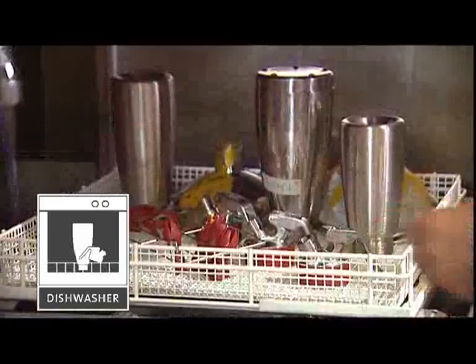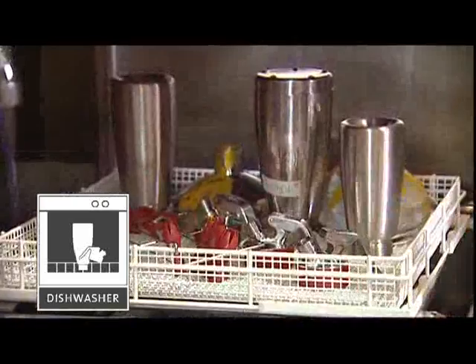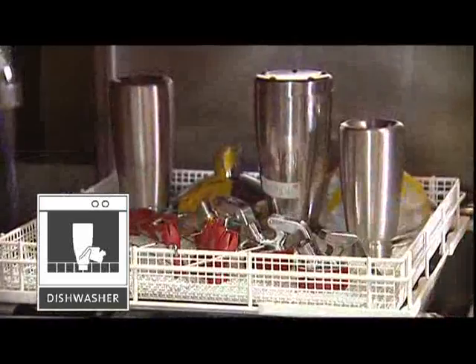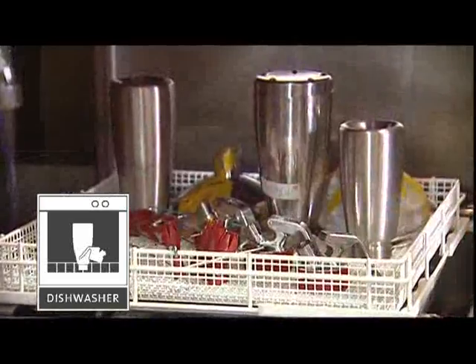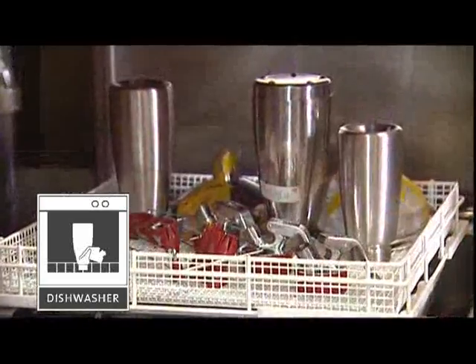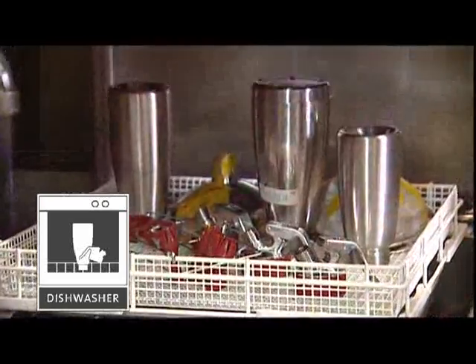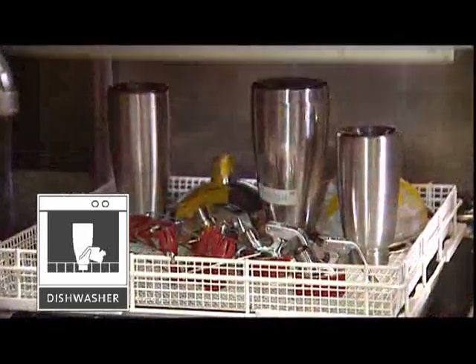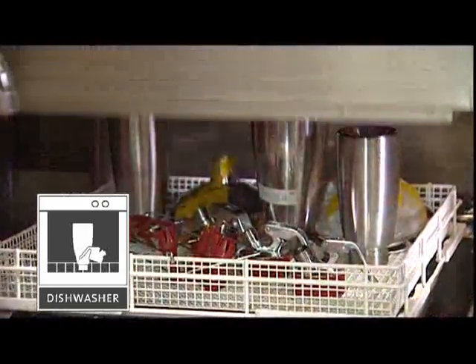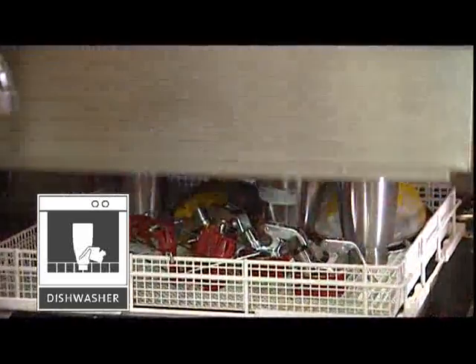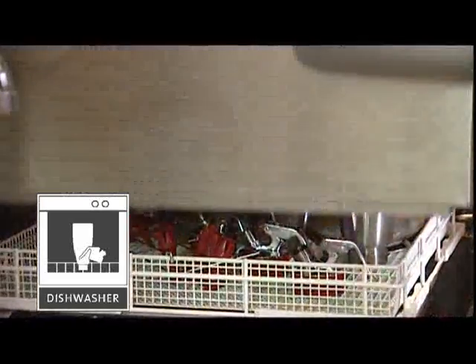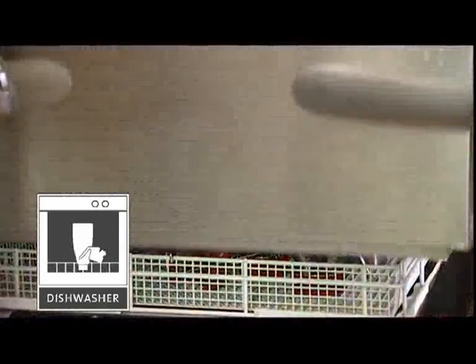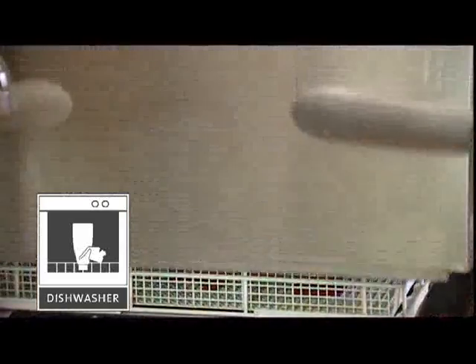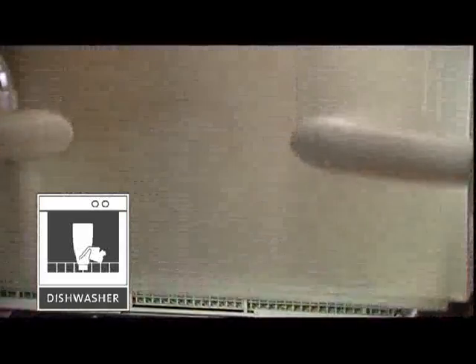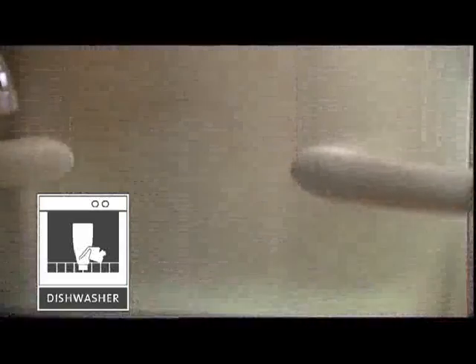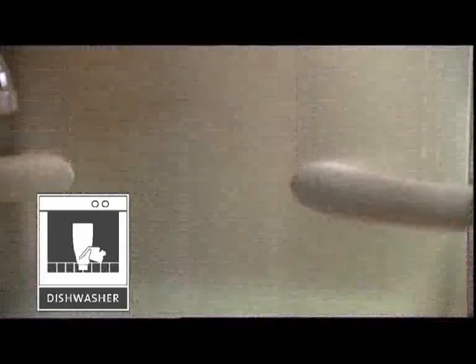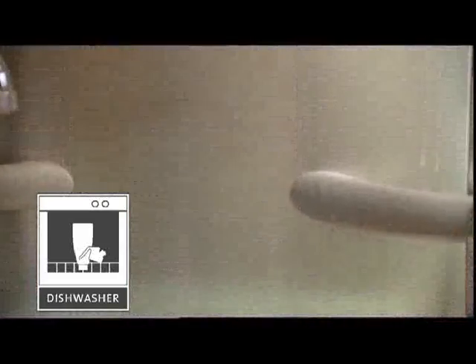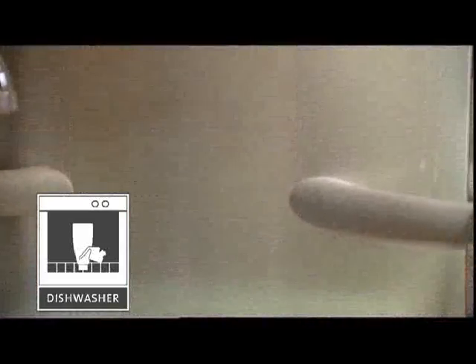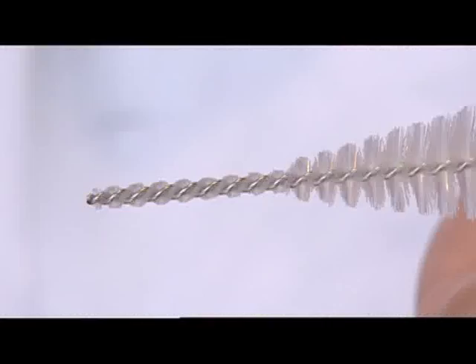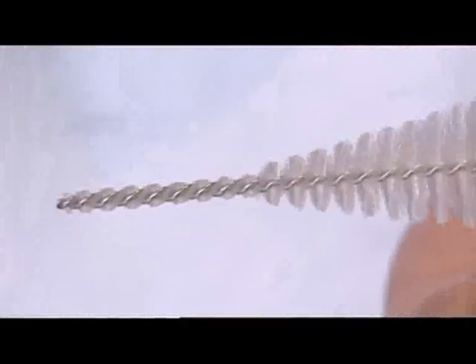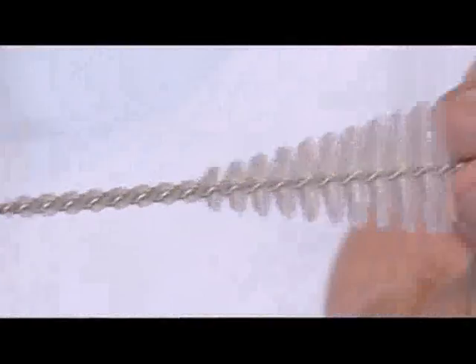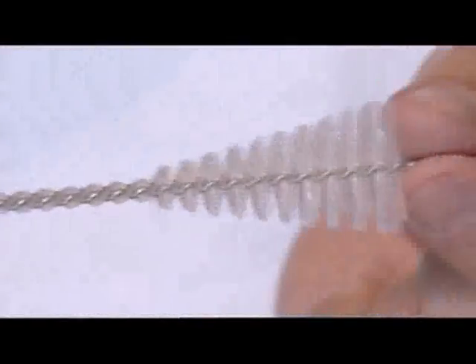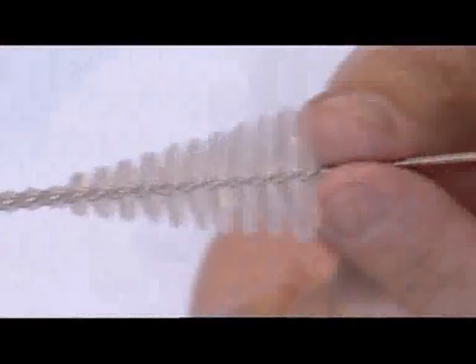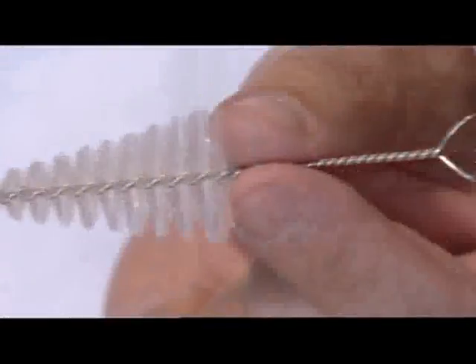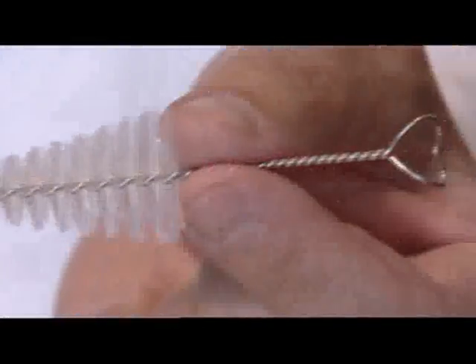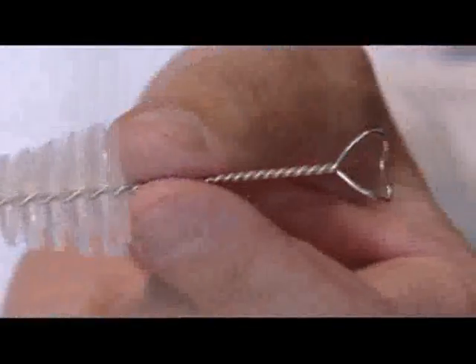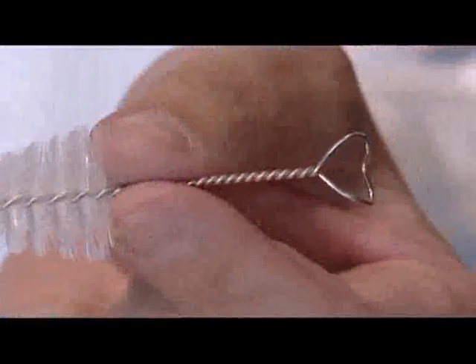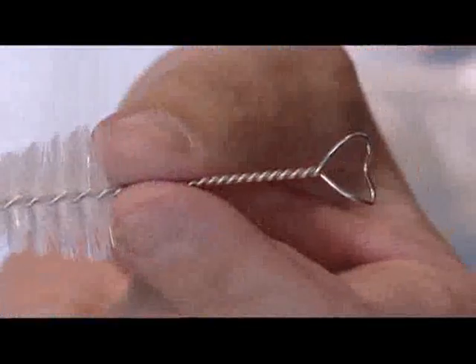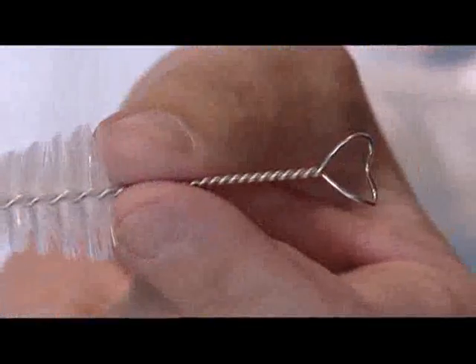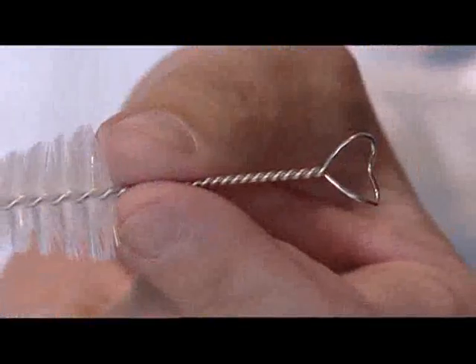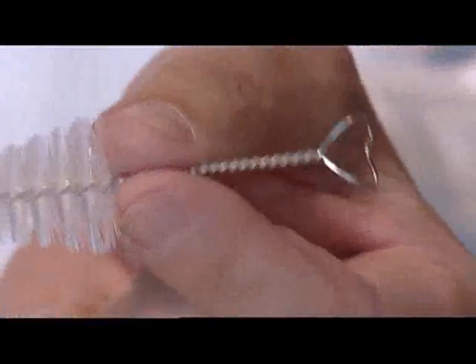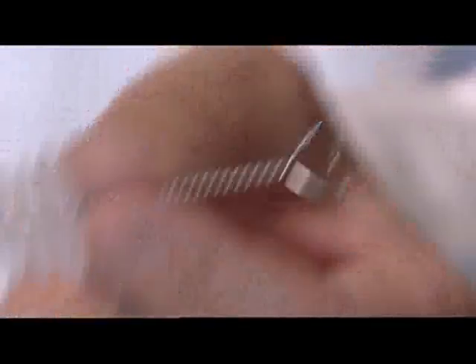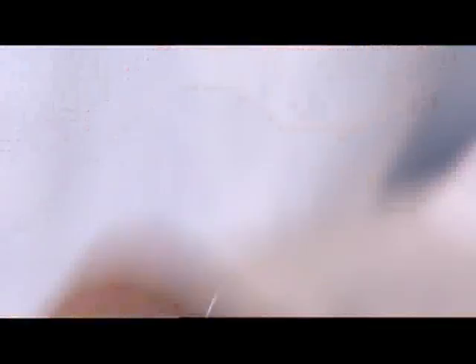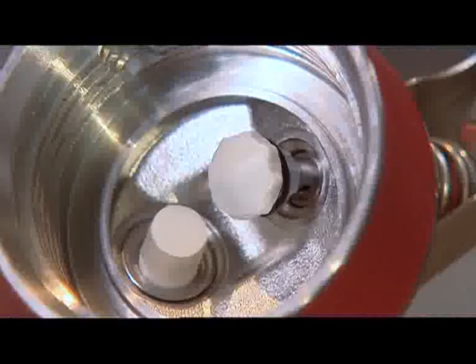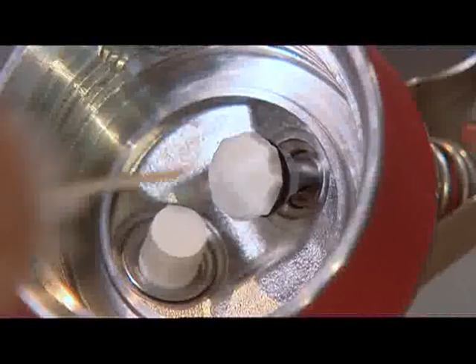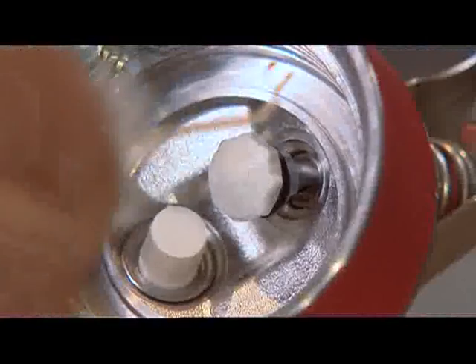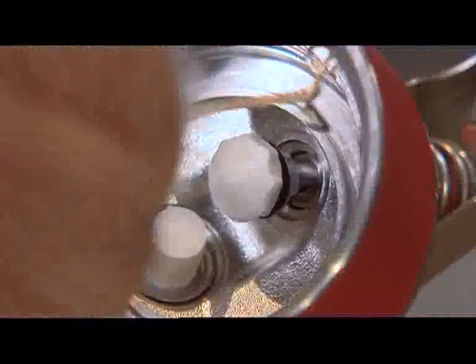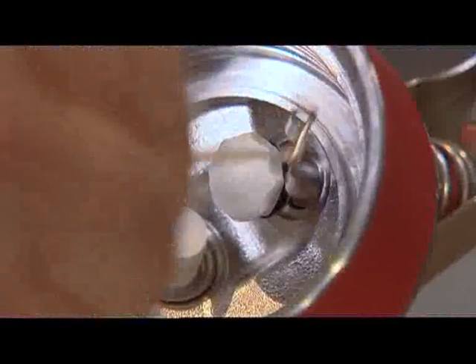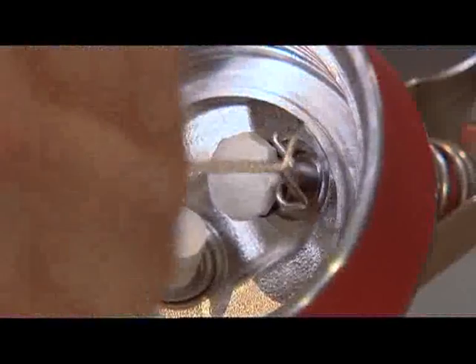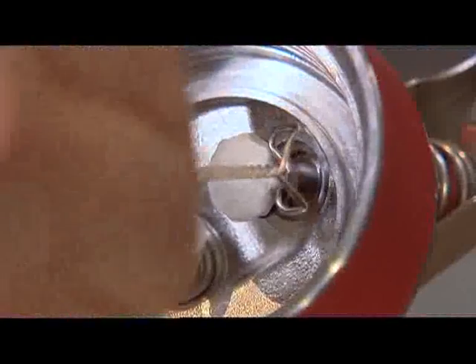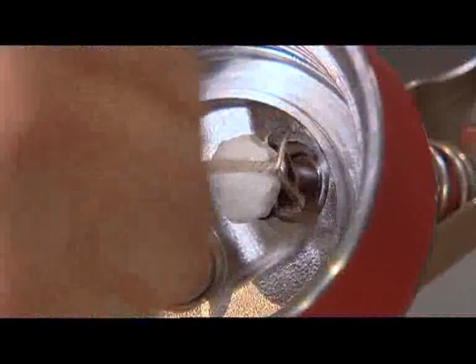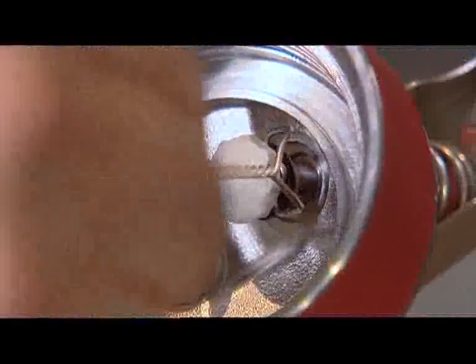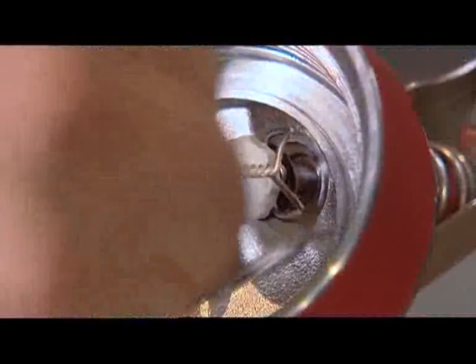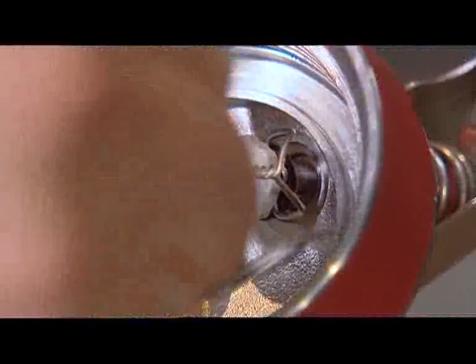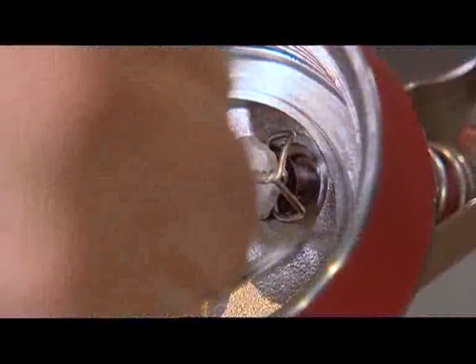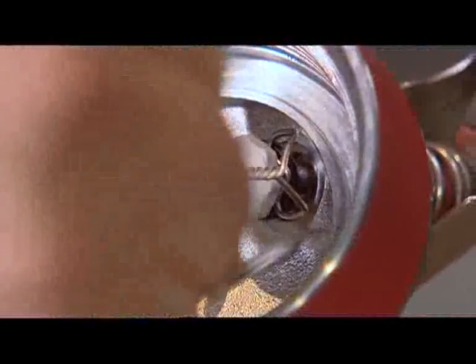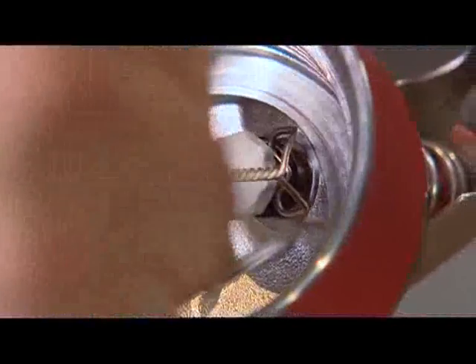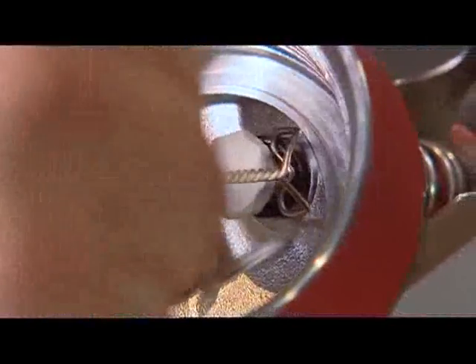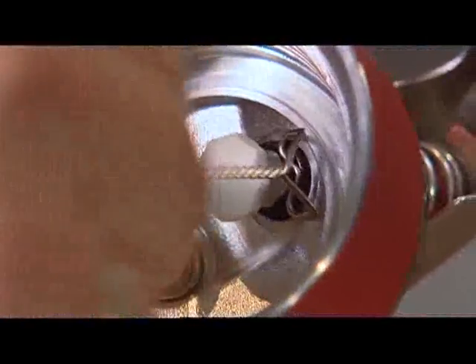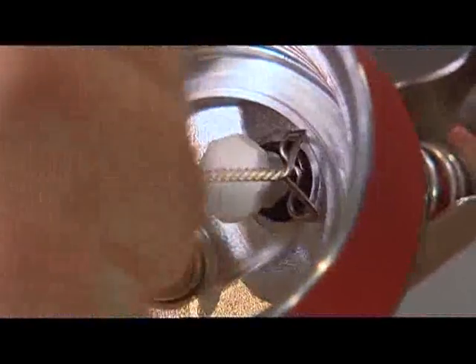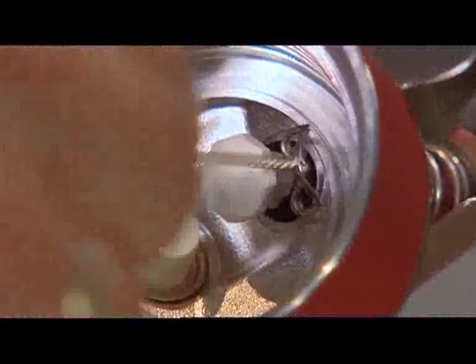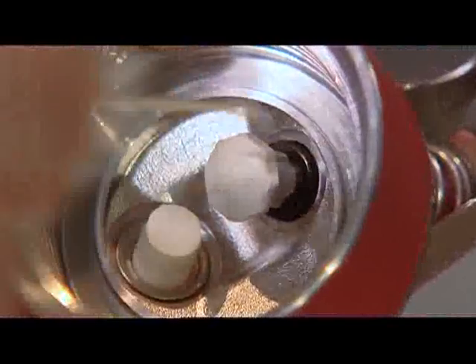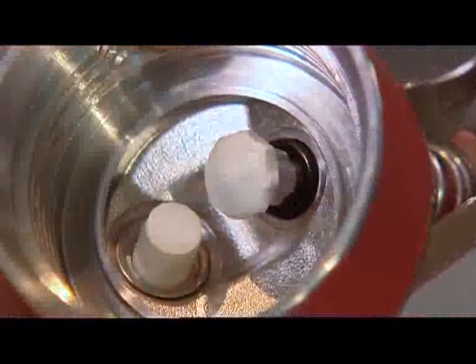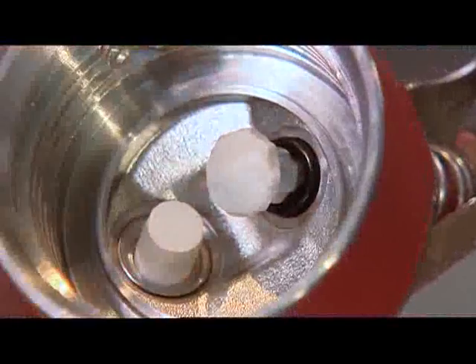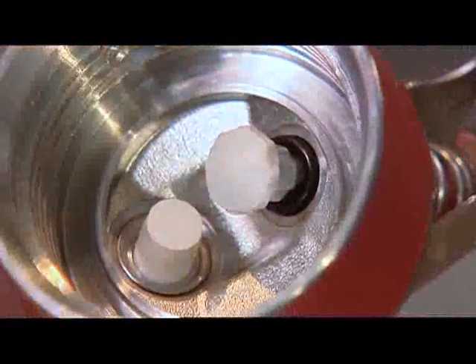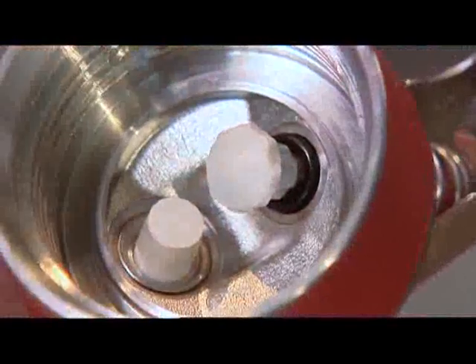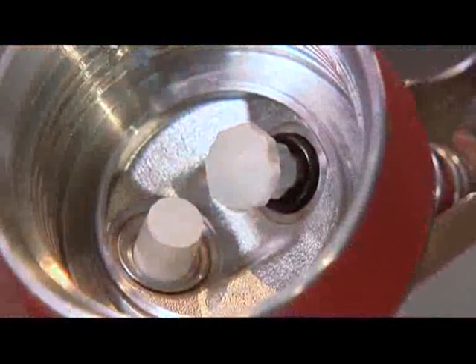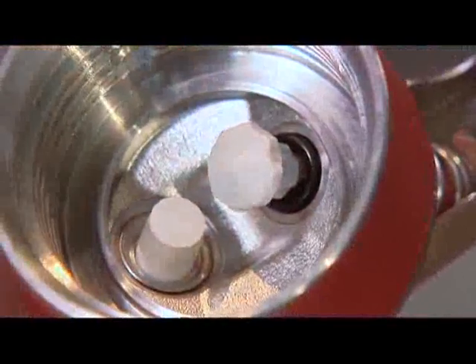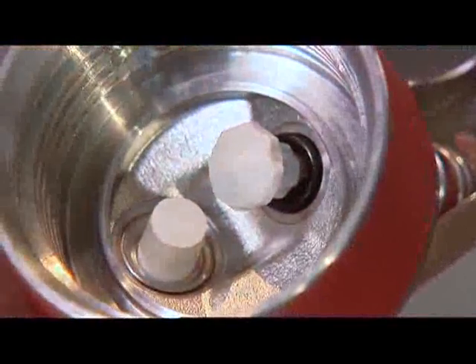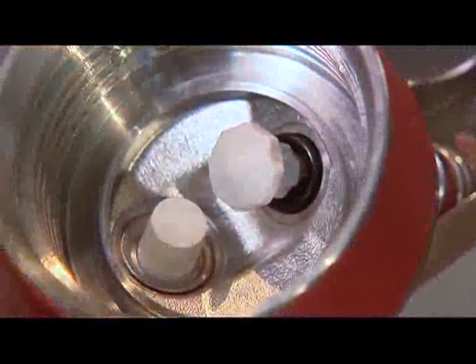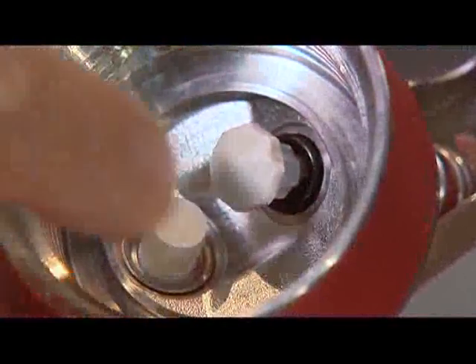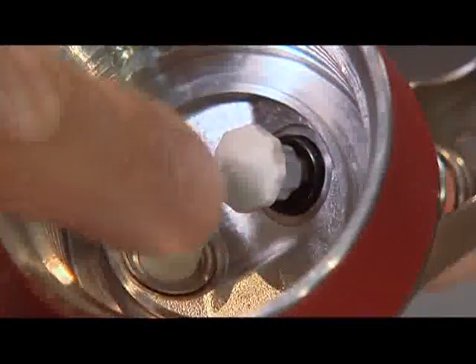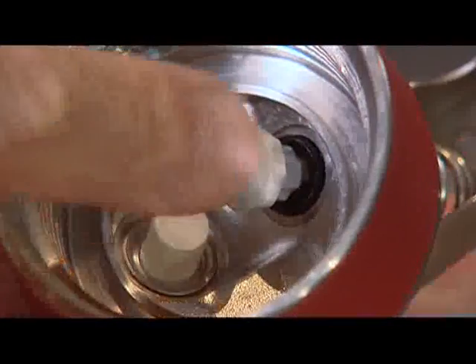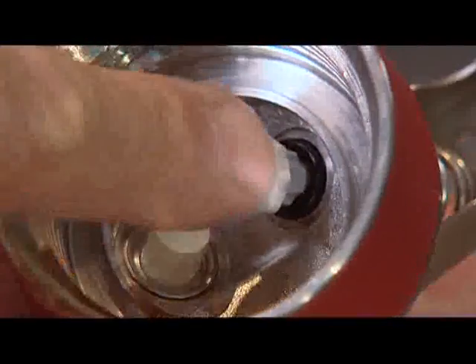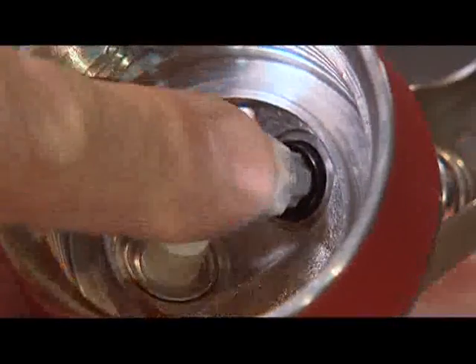Important: if the piston is blocked, push the o-ring off with the end of the brush. To slip it on, just press on the piston.